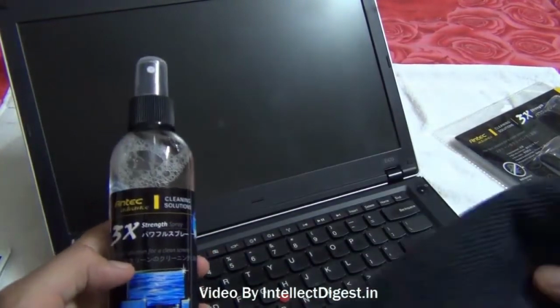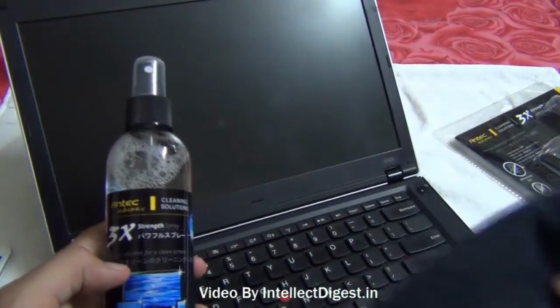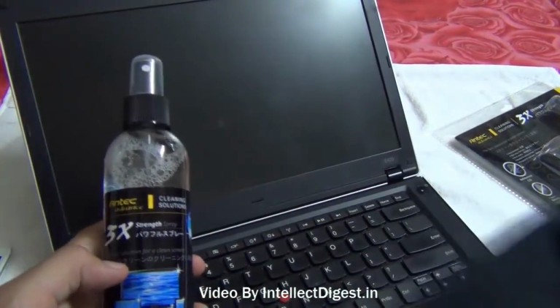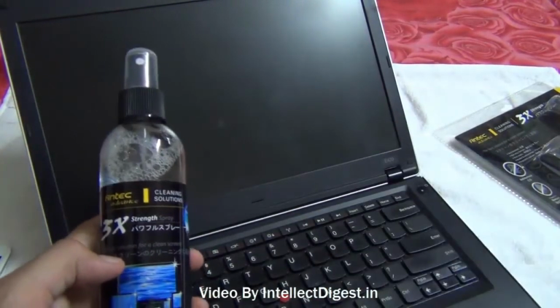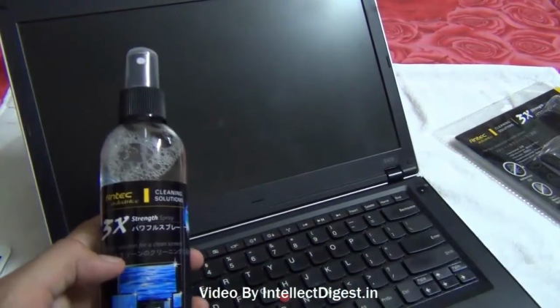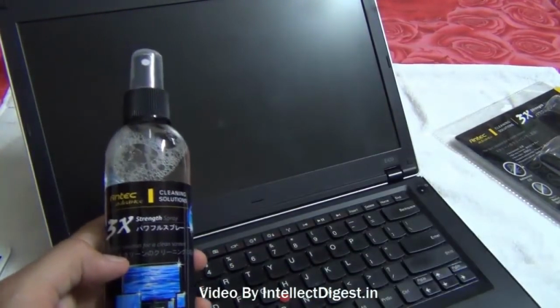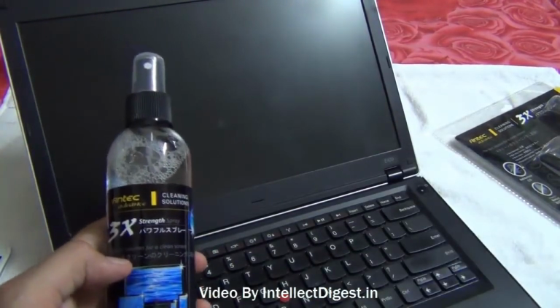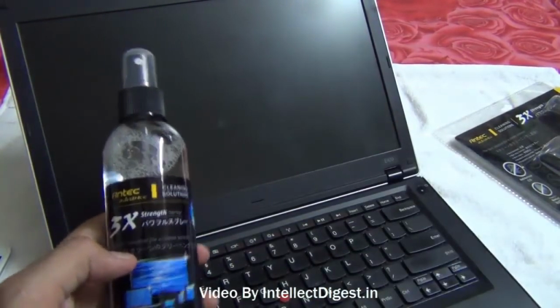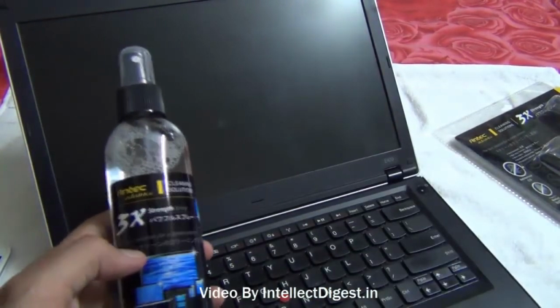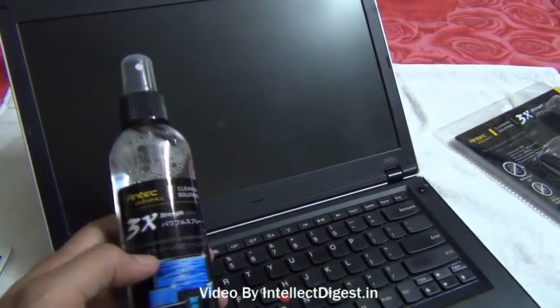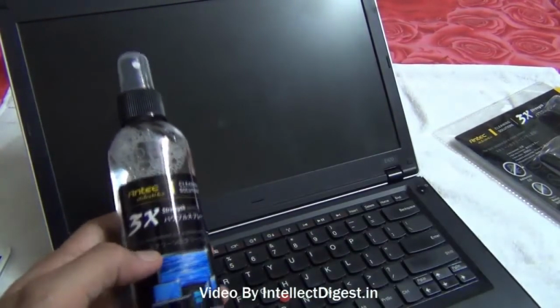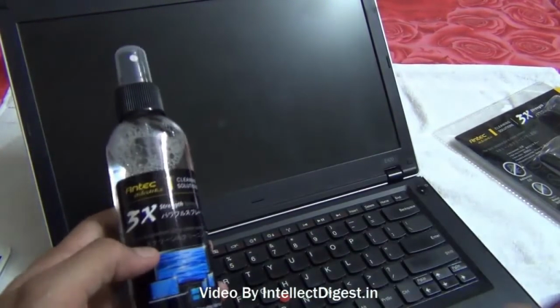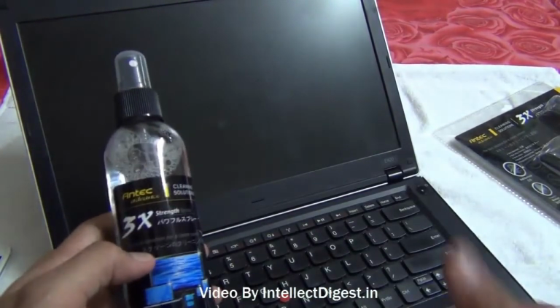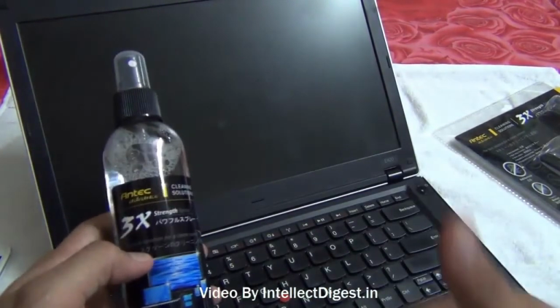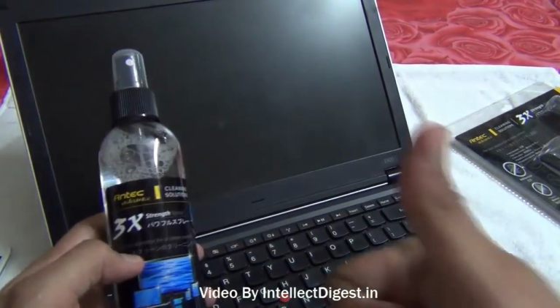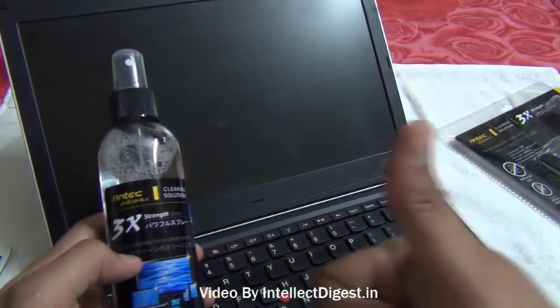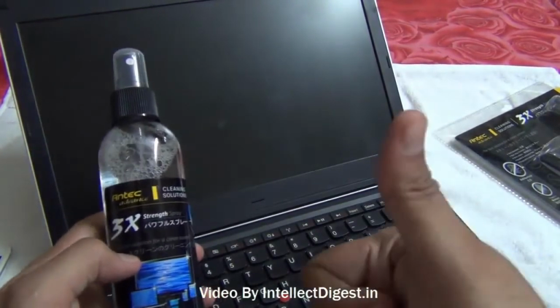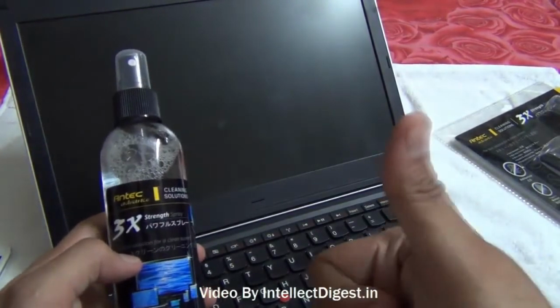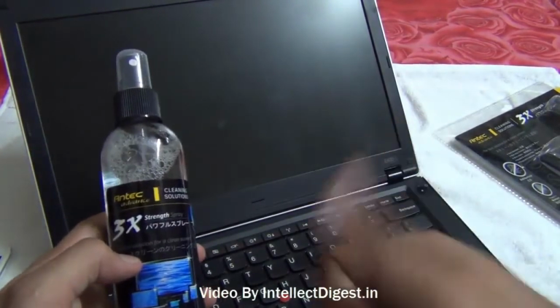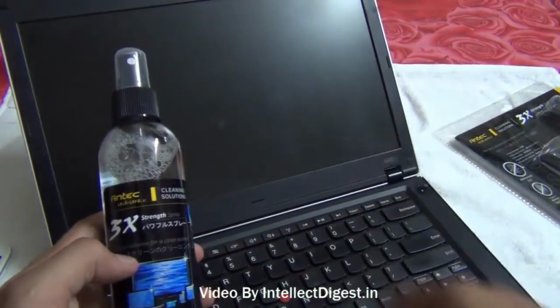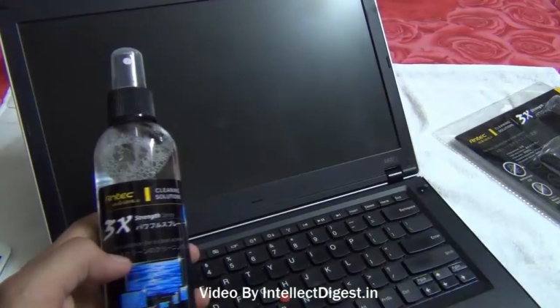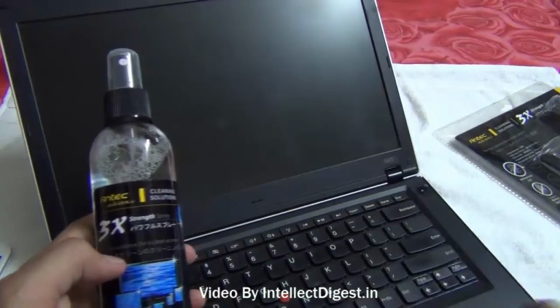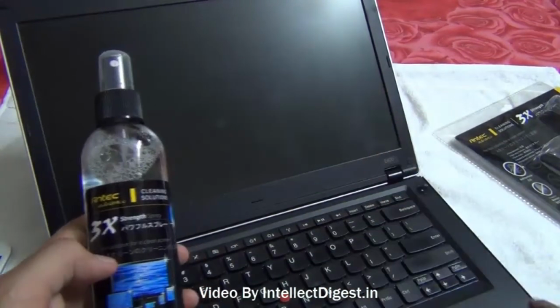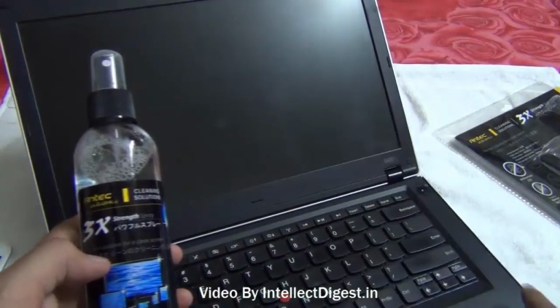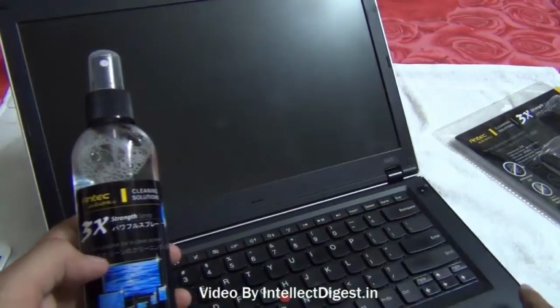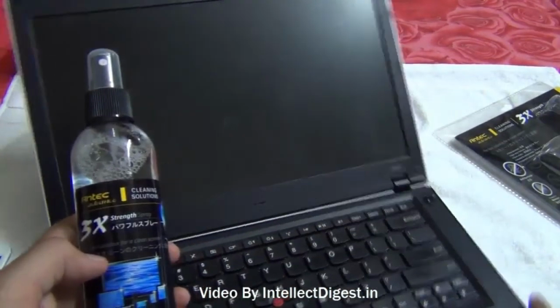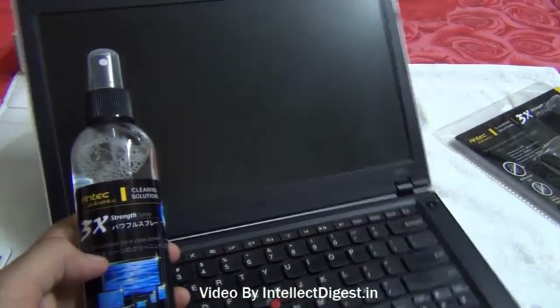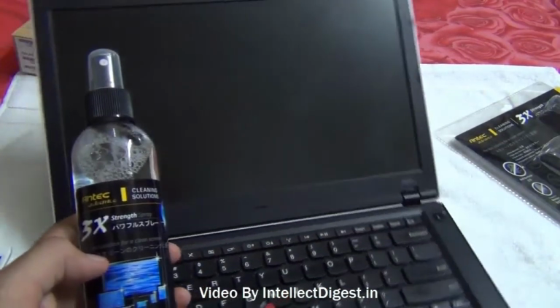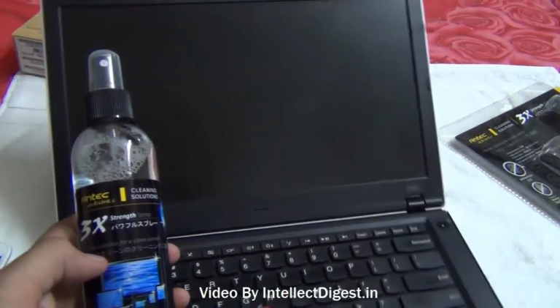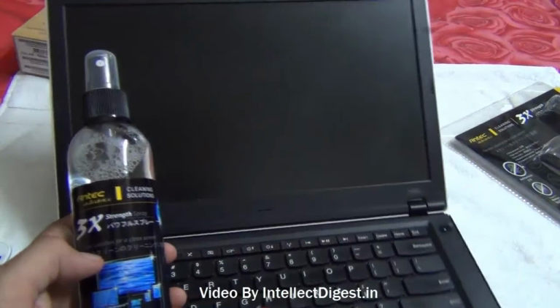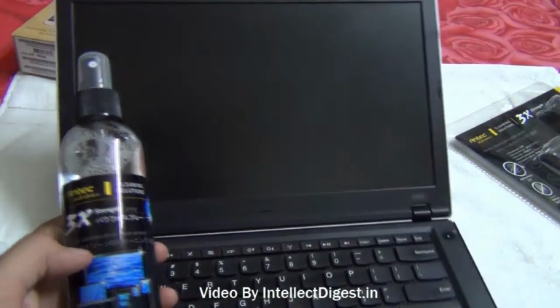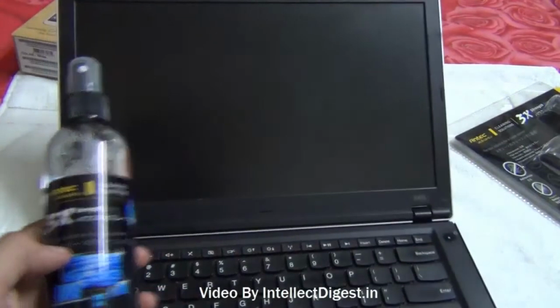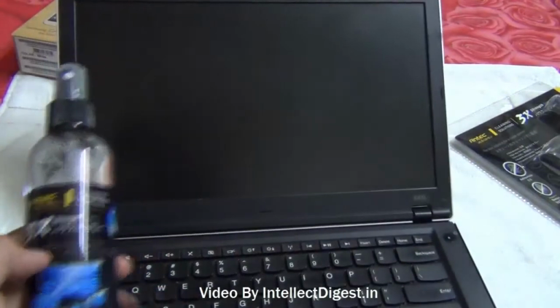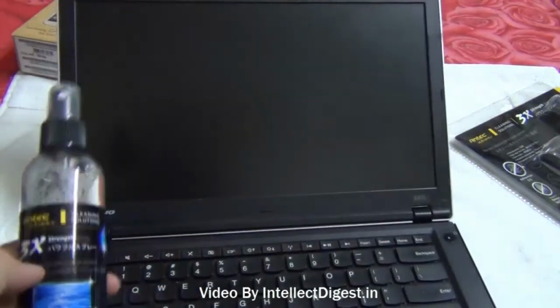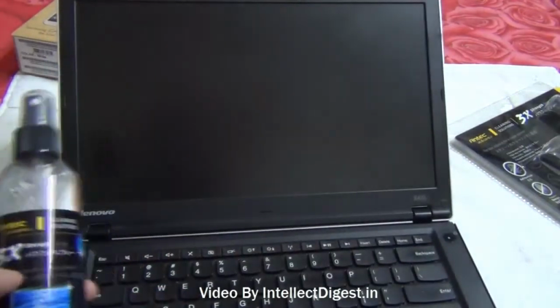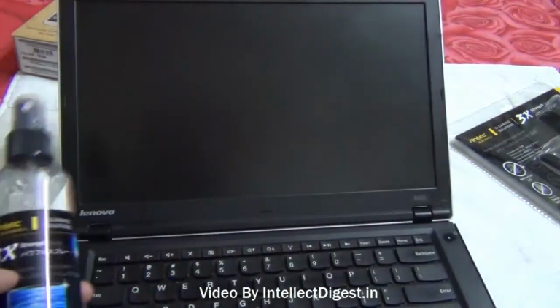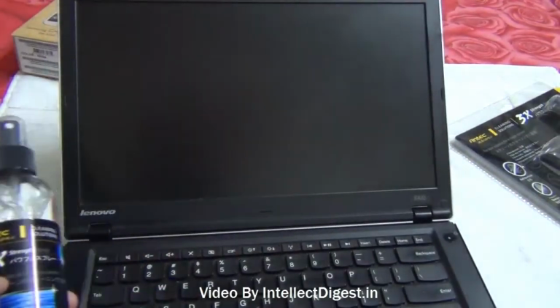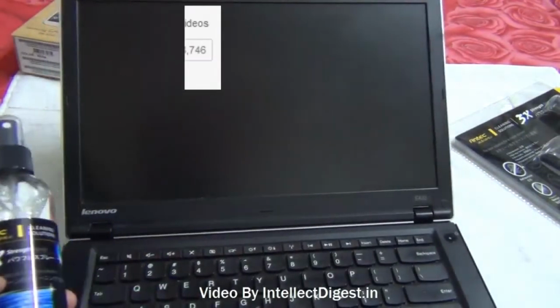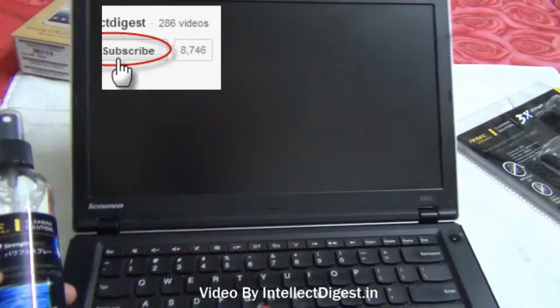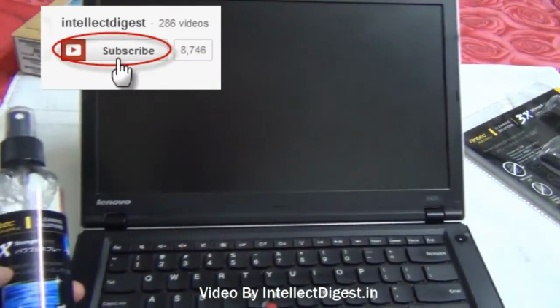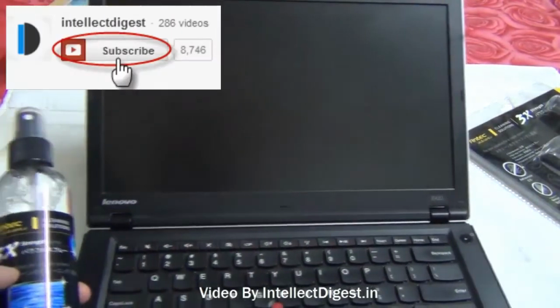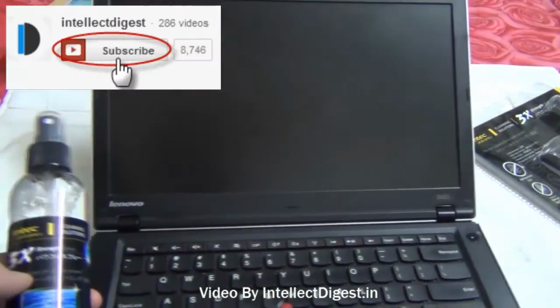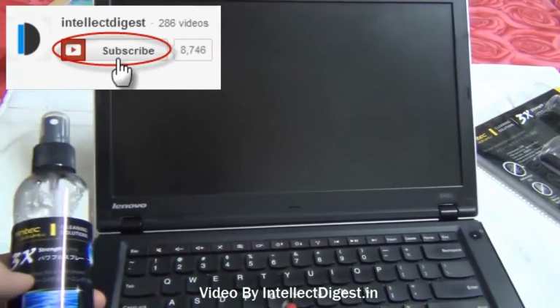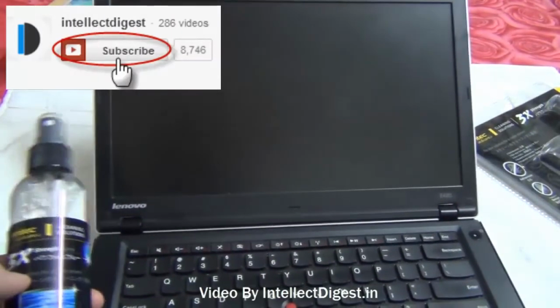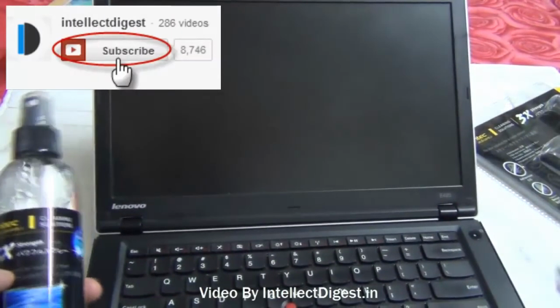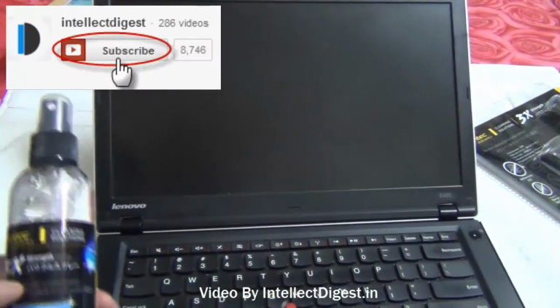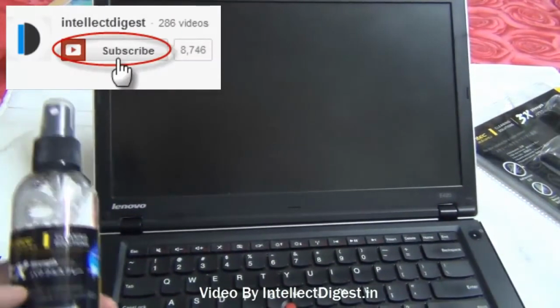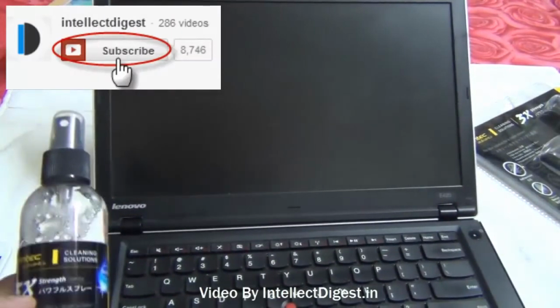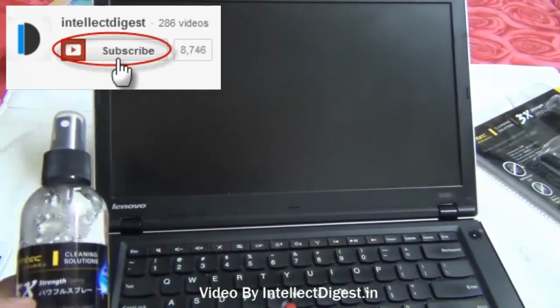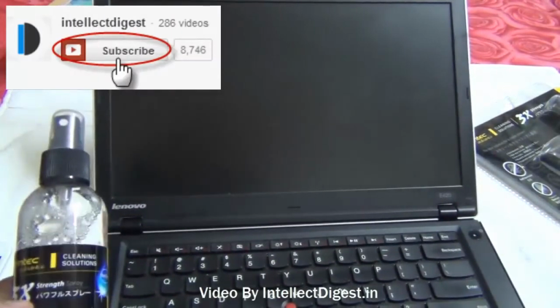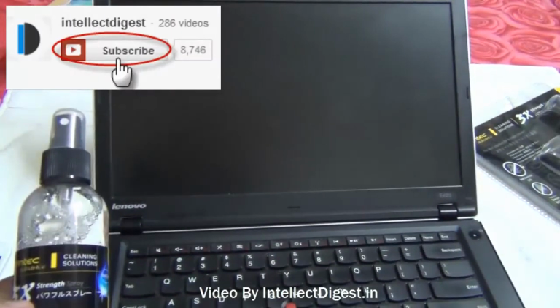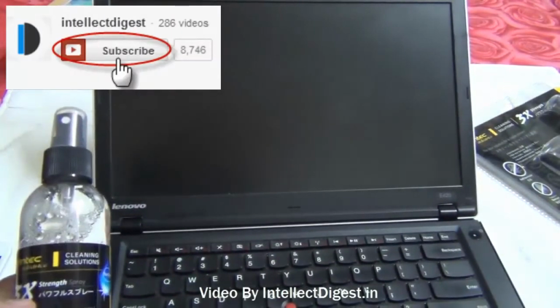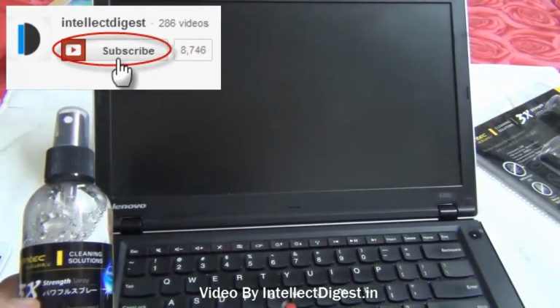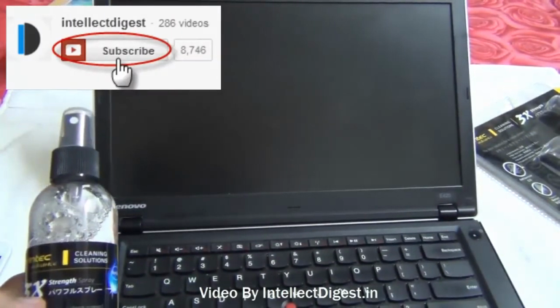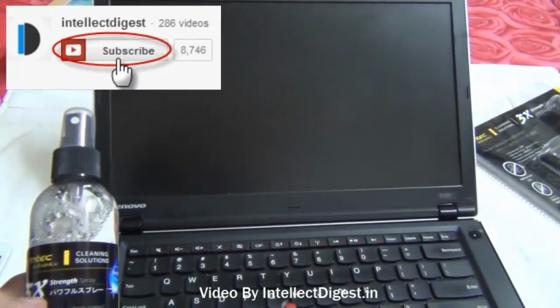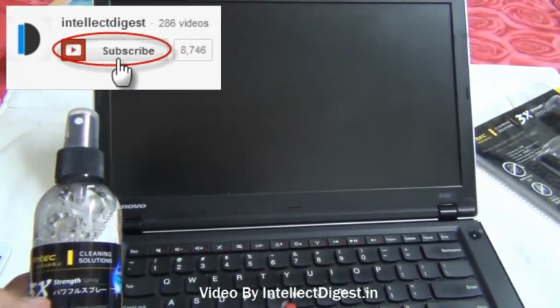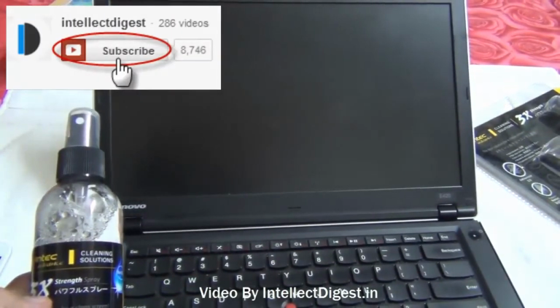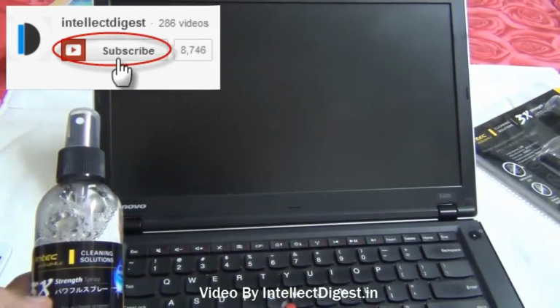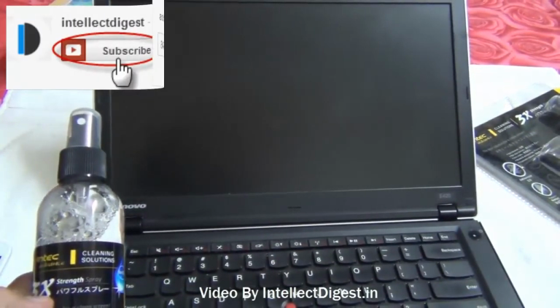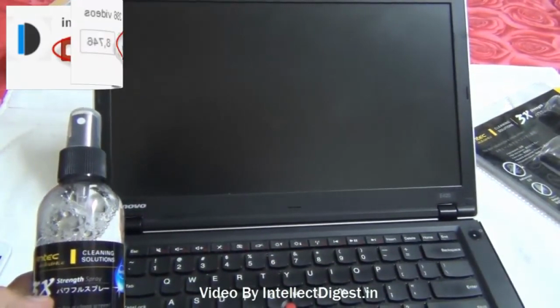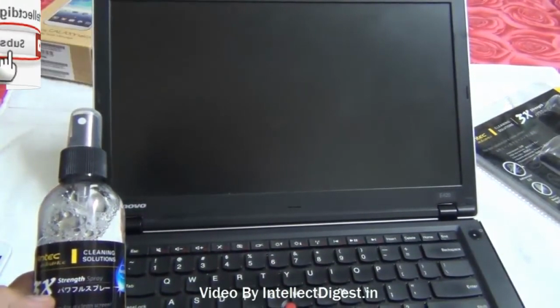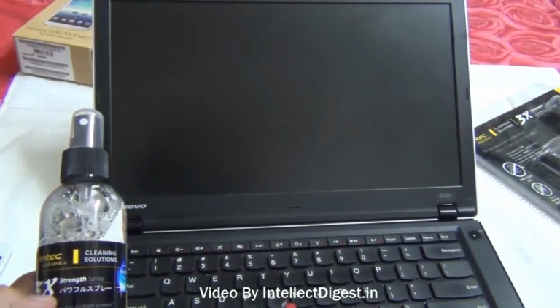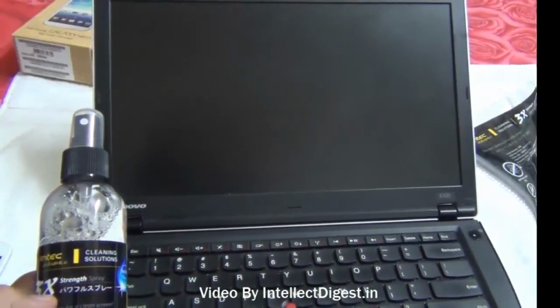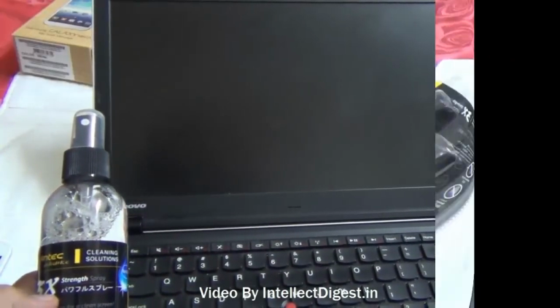If you like our video please press the like button below. For more such videos, please press the subscribe button. This is Rohit Khurana signing off. Thanks for watching.